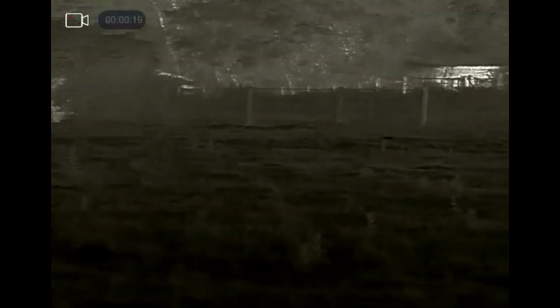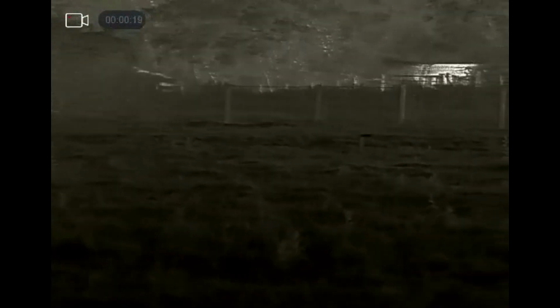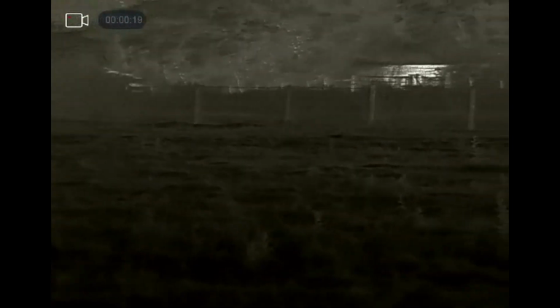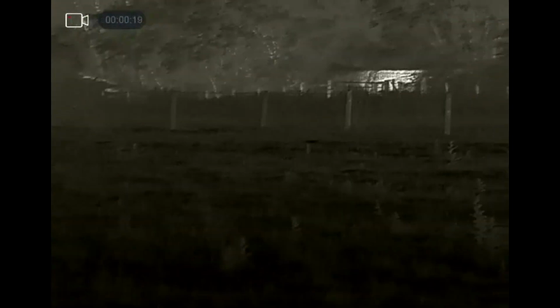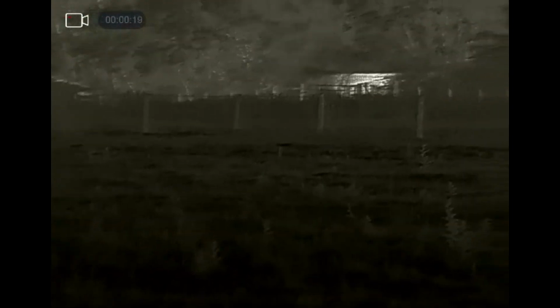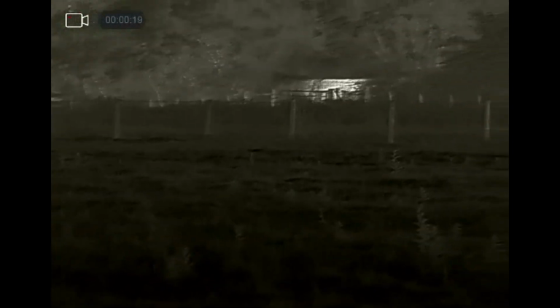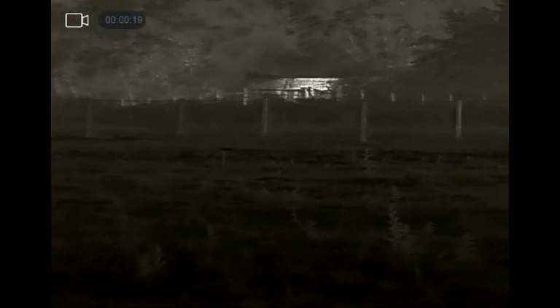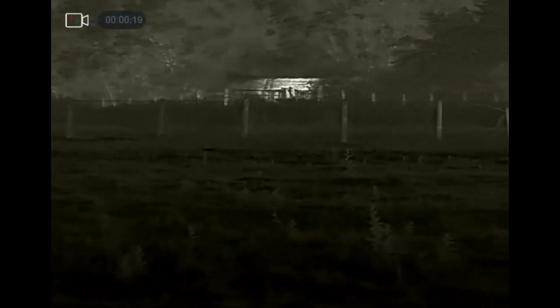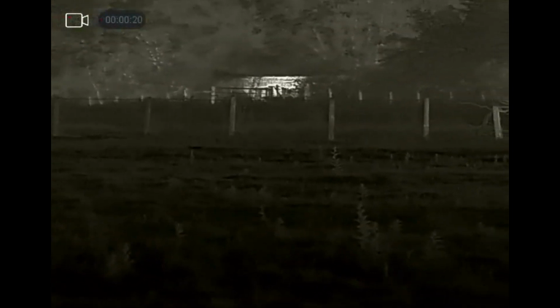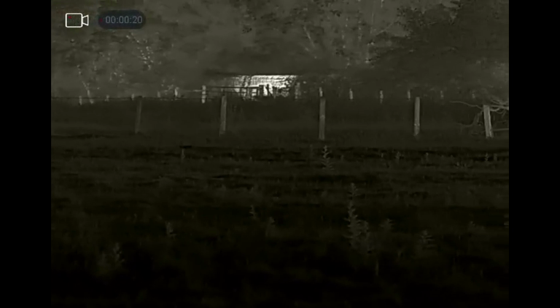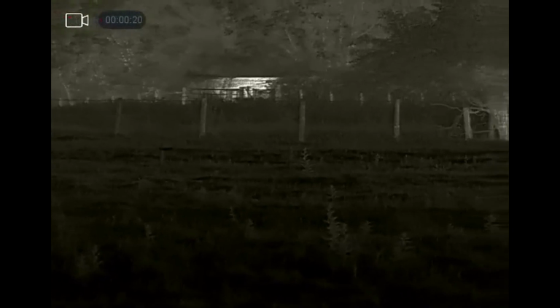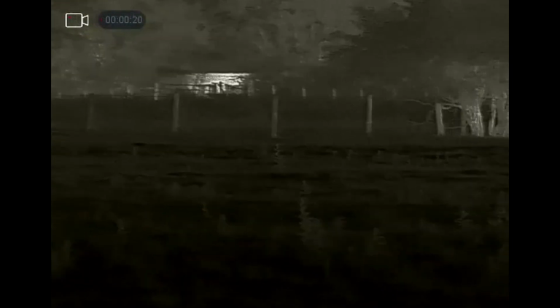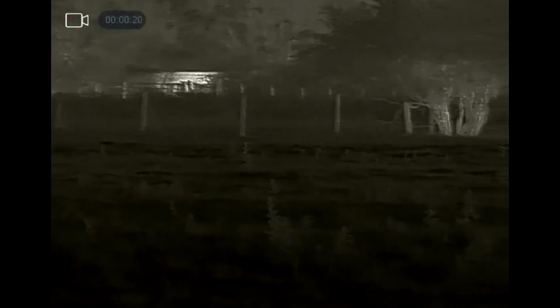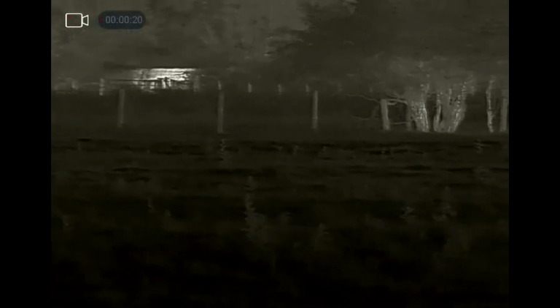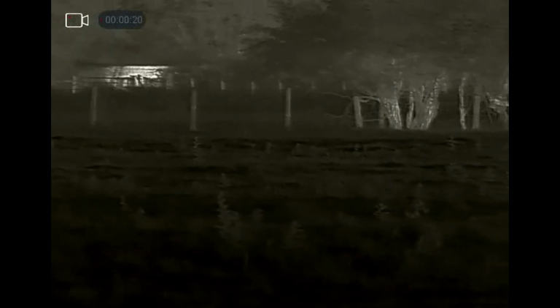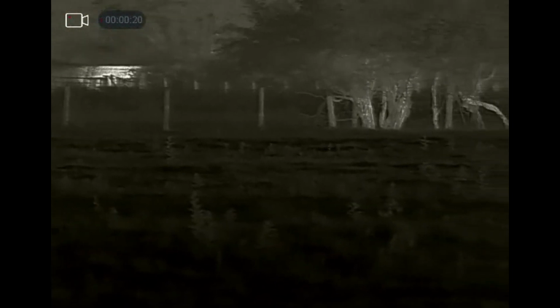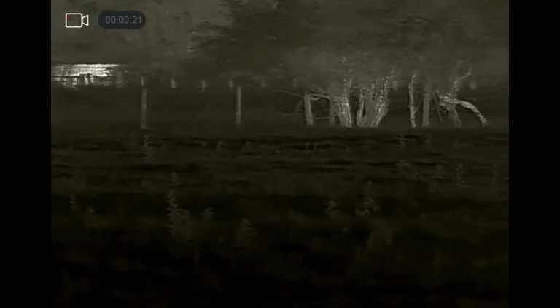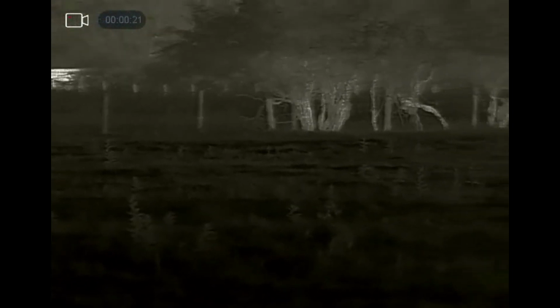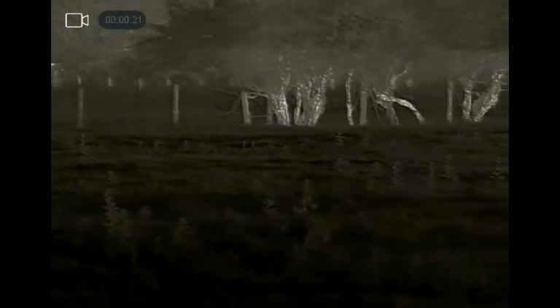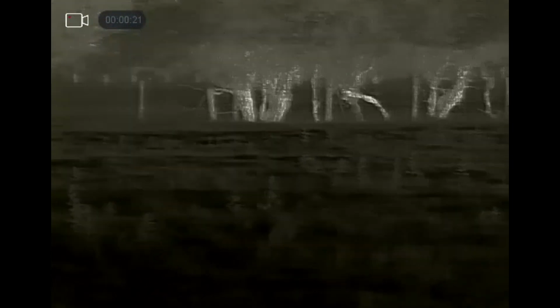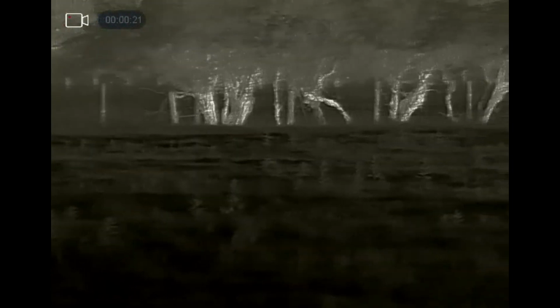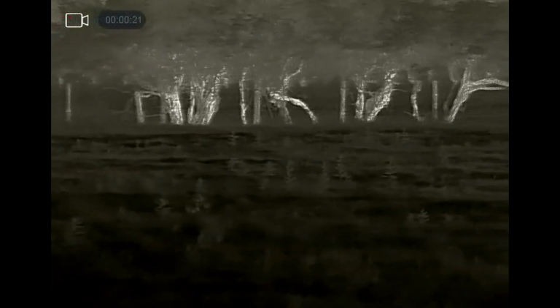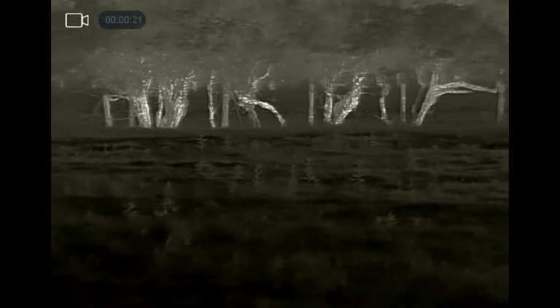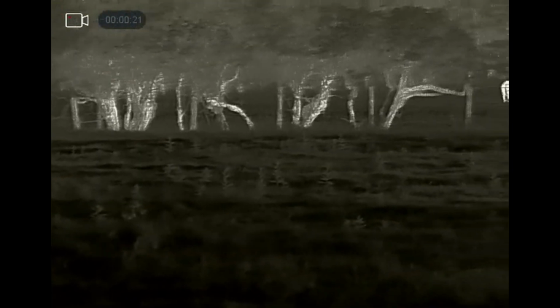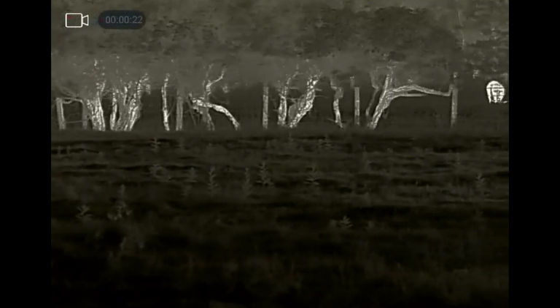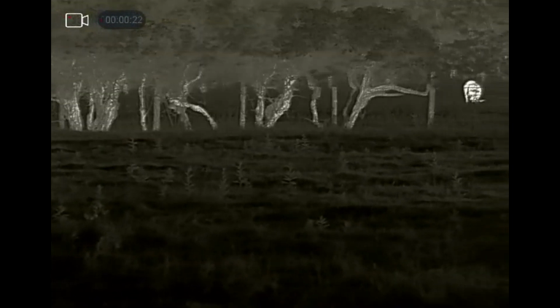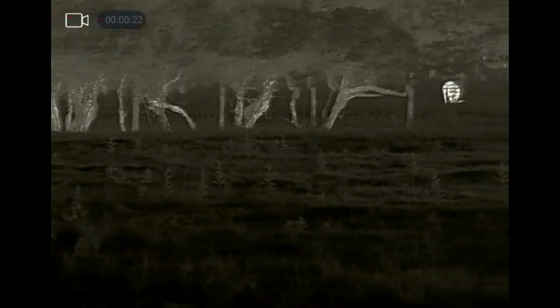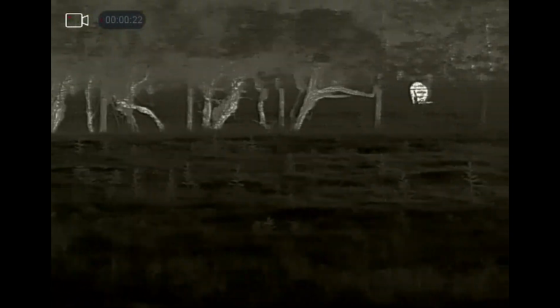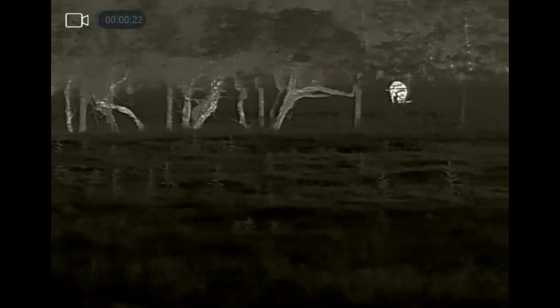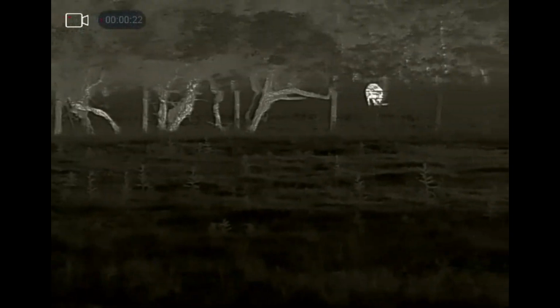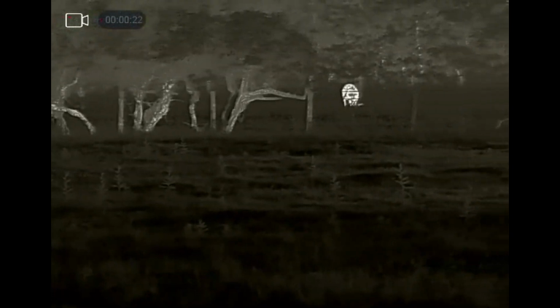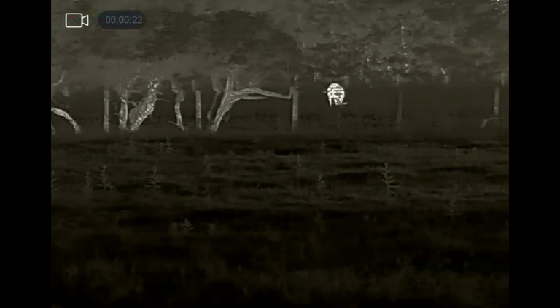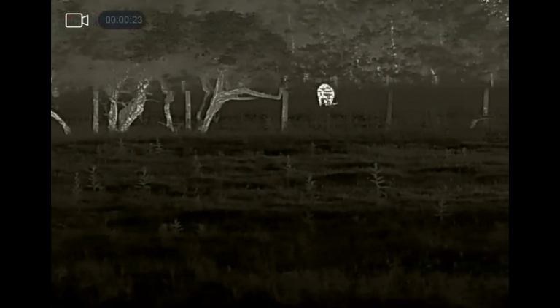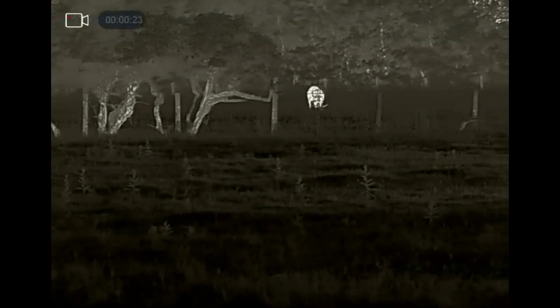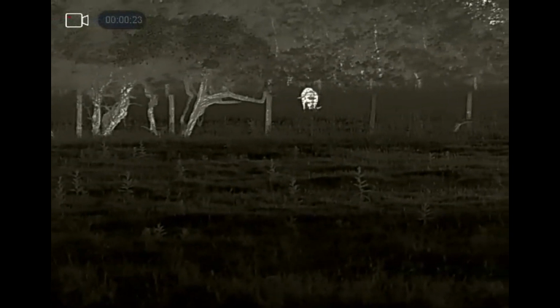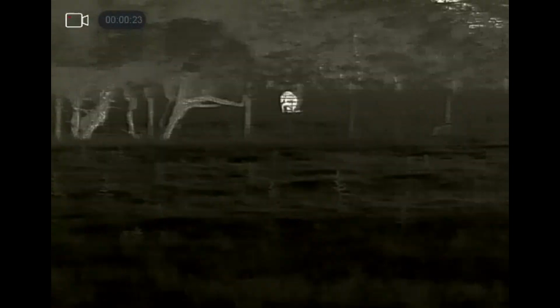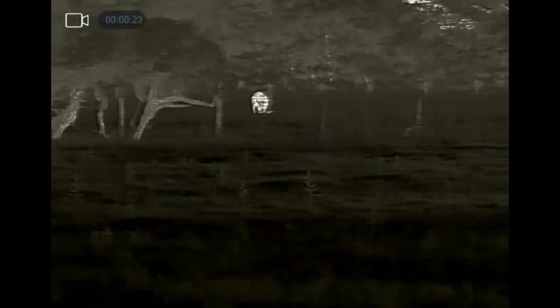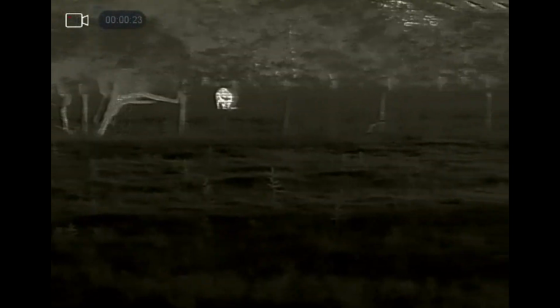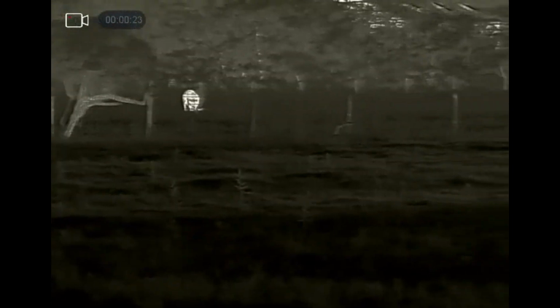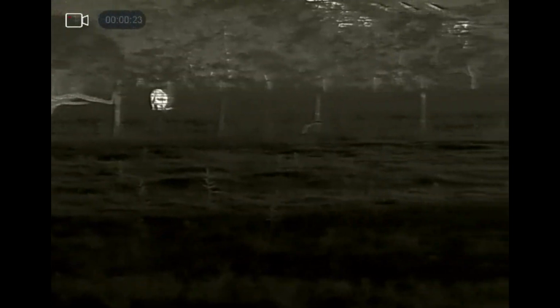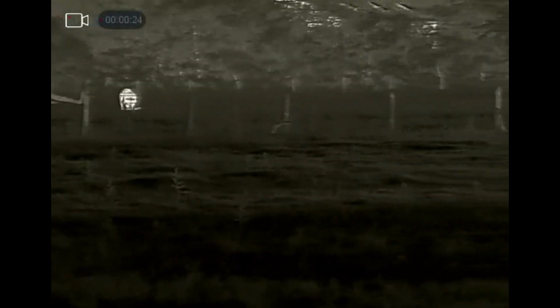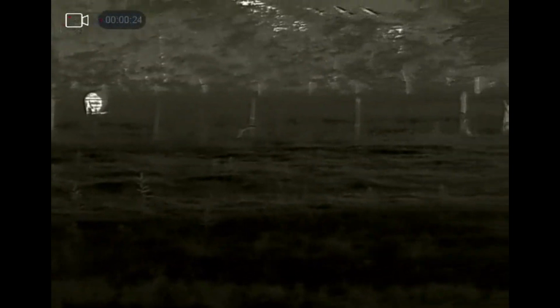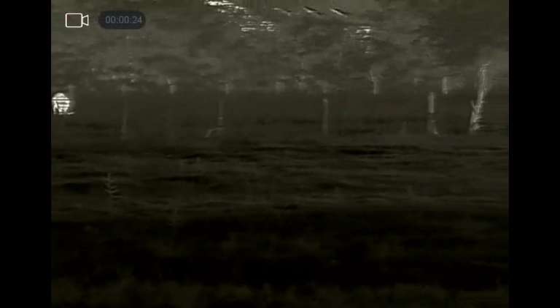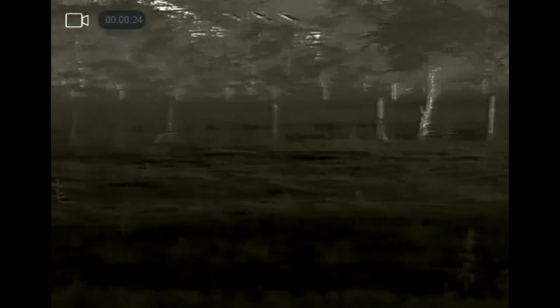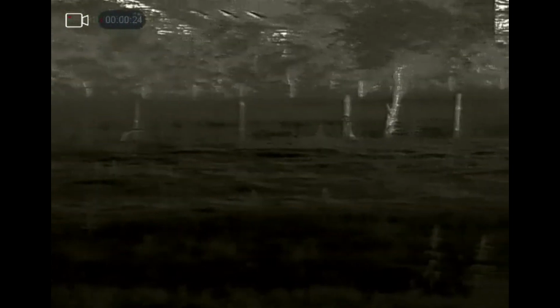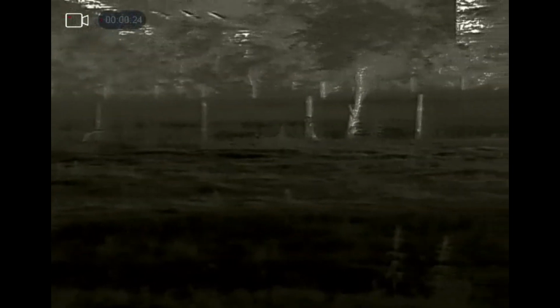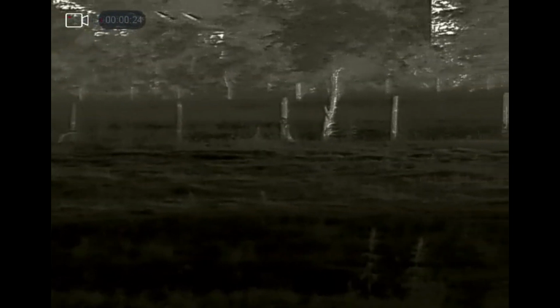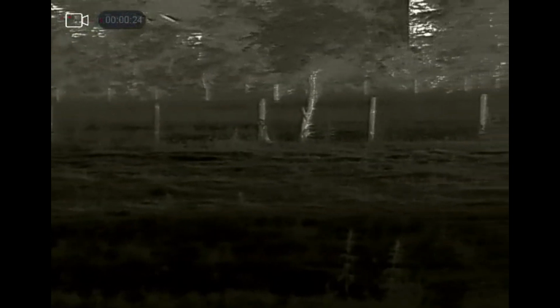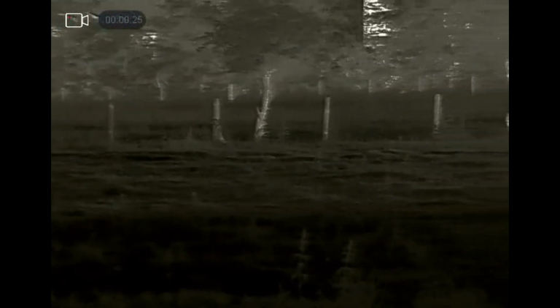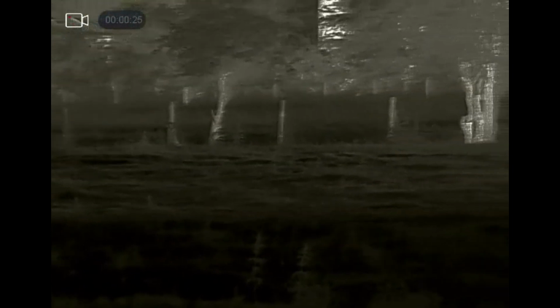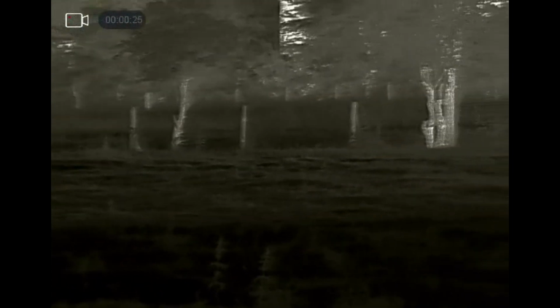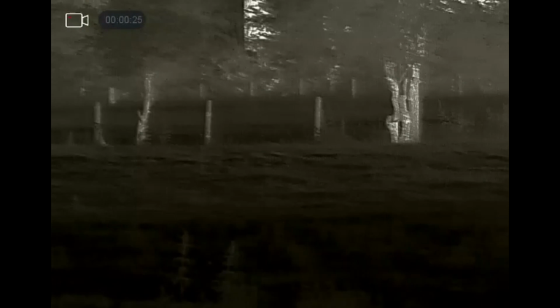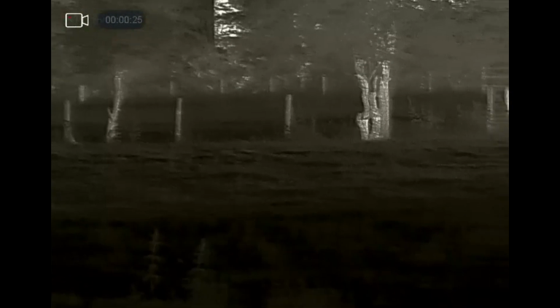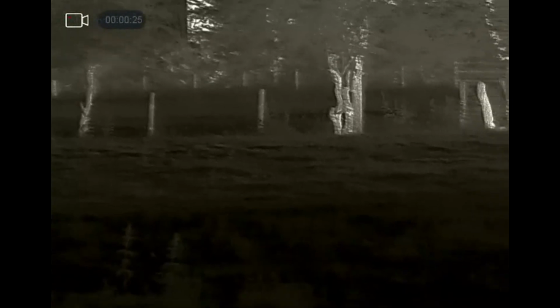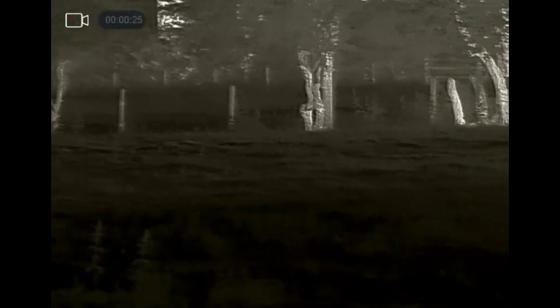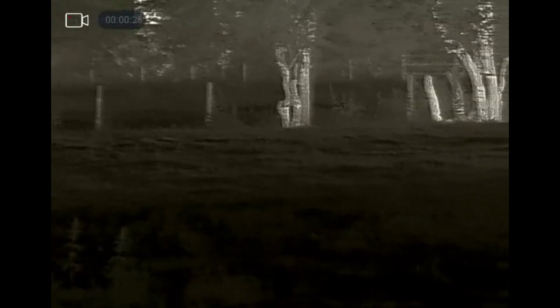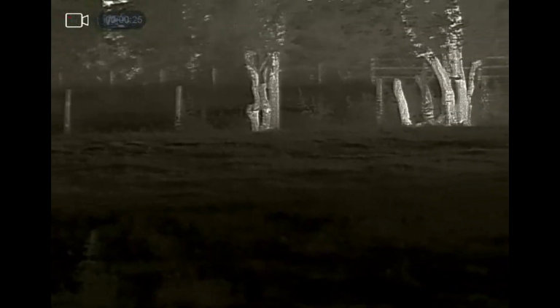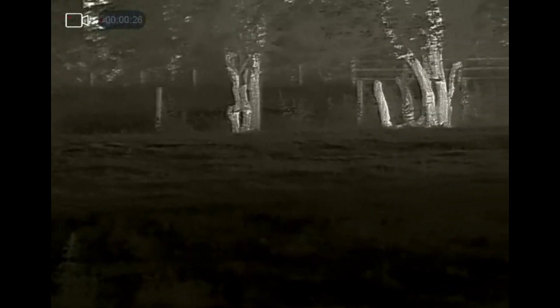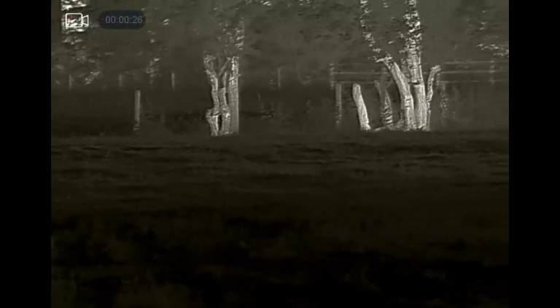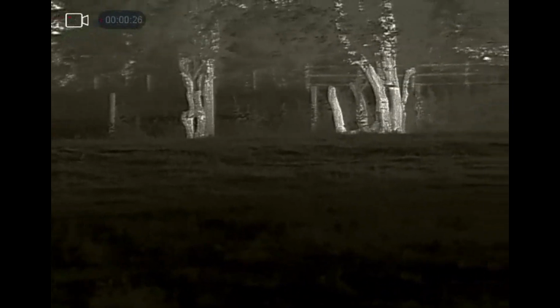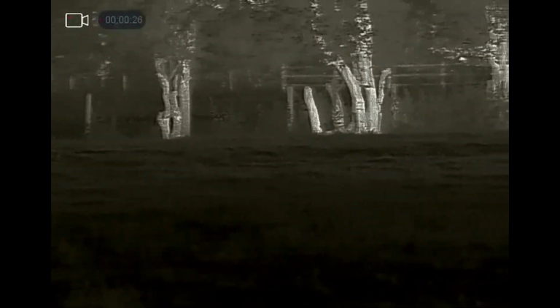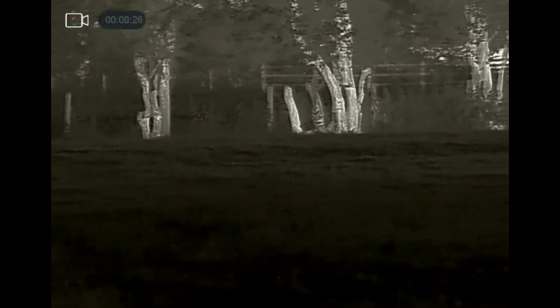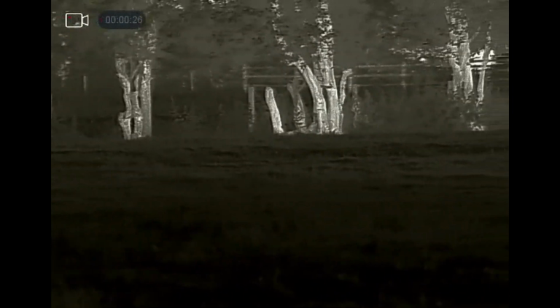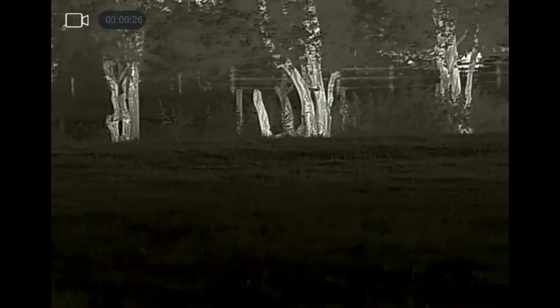Here's the second visitor of the night. Unfortunately I didn't get that on the thermal spotter, so we'll go over to the night vision scope.